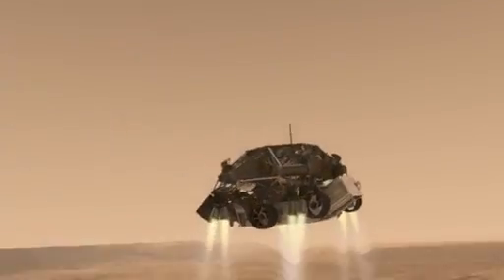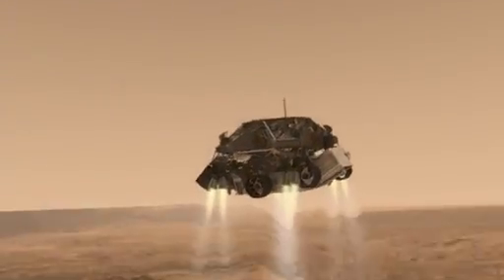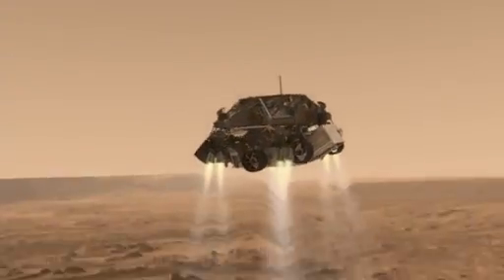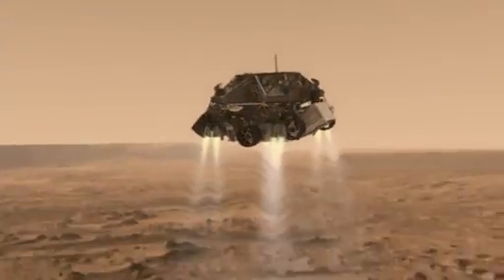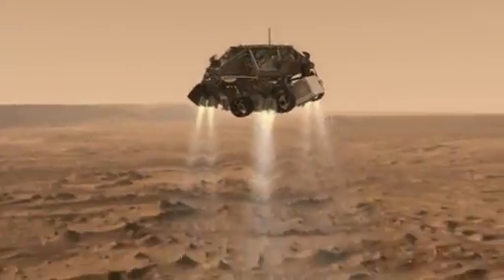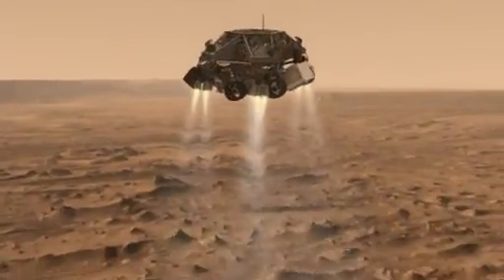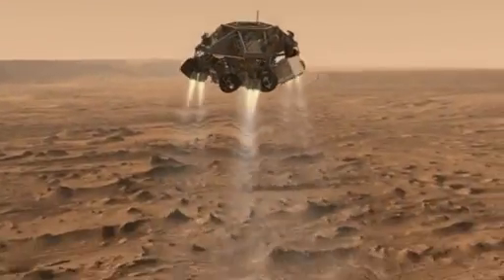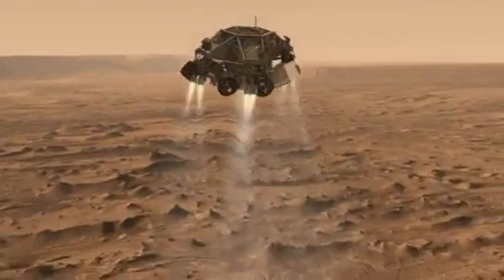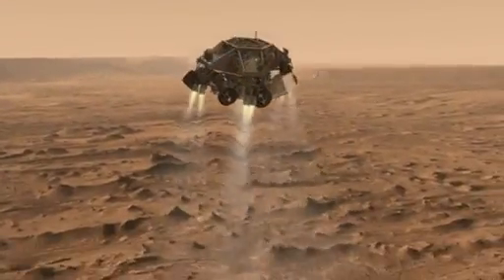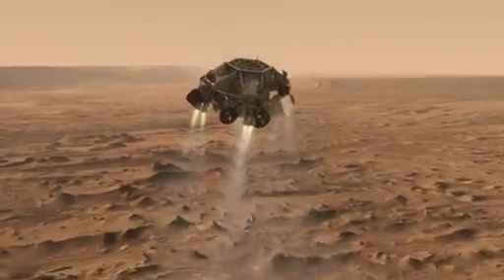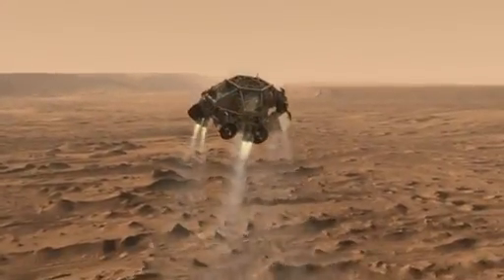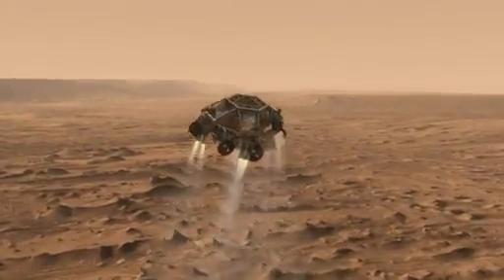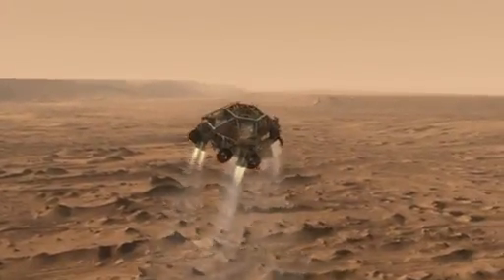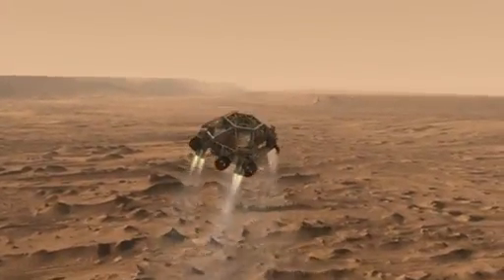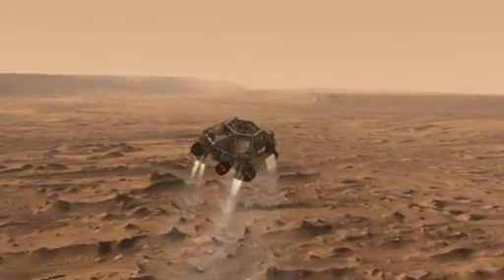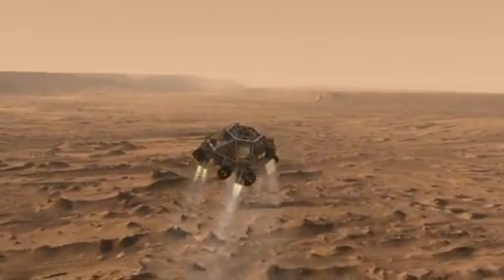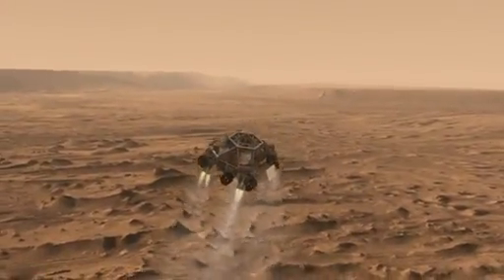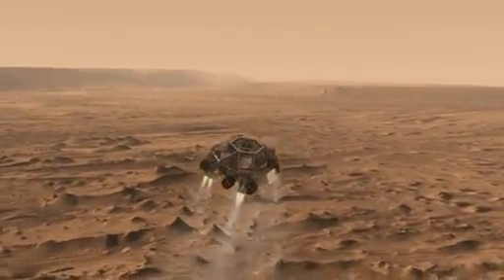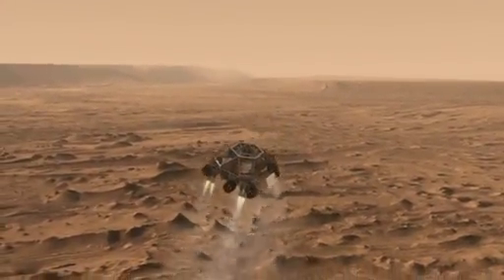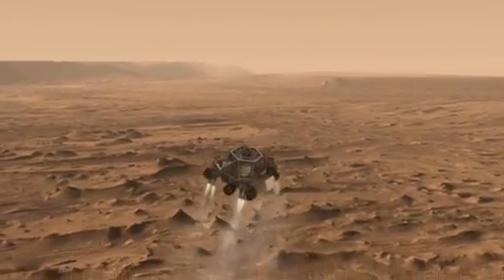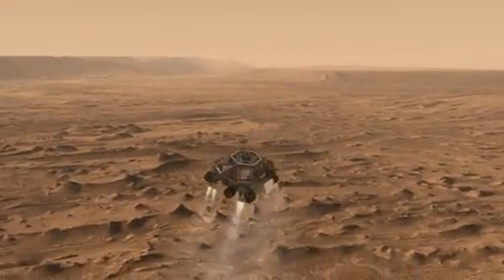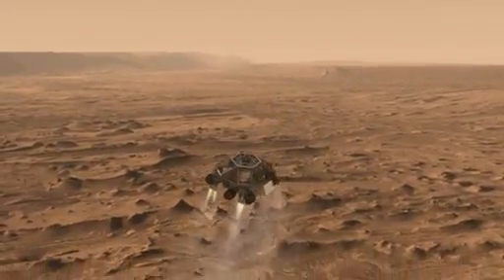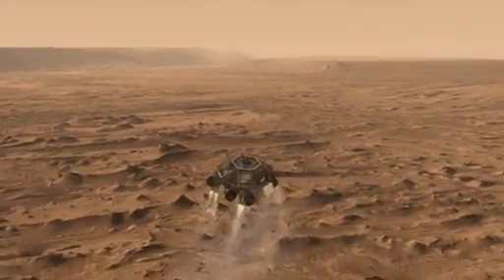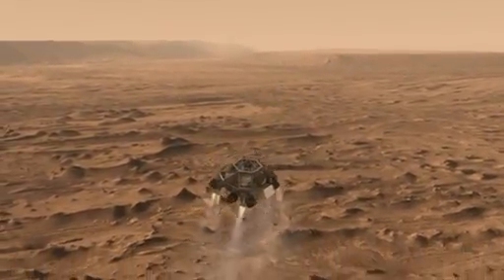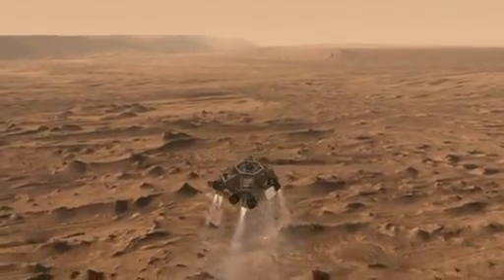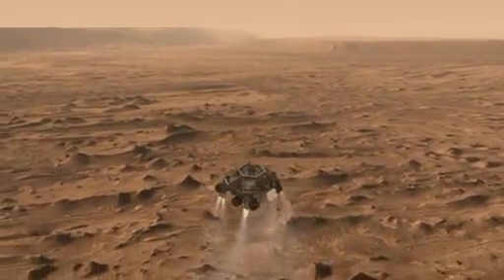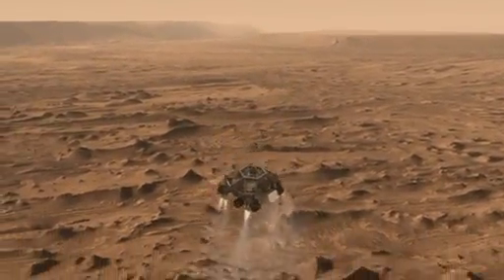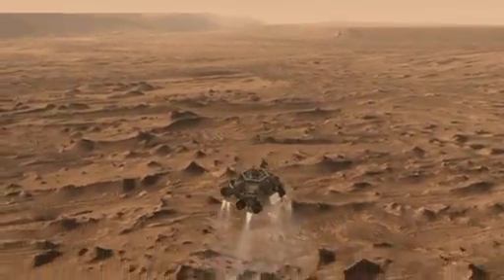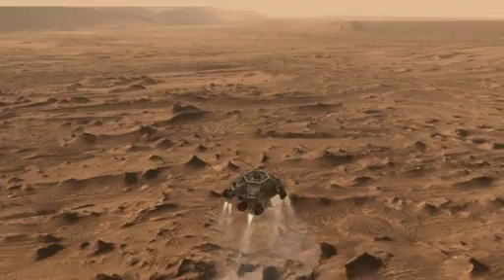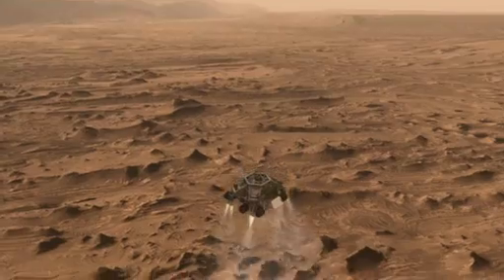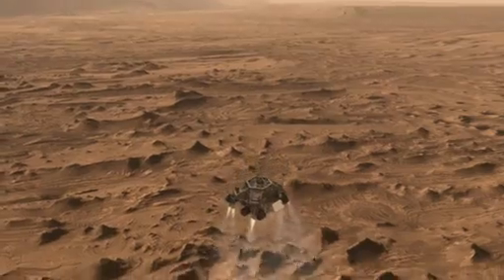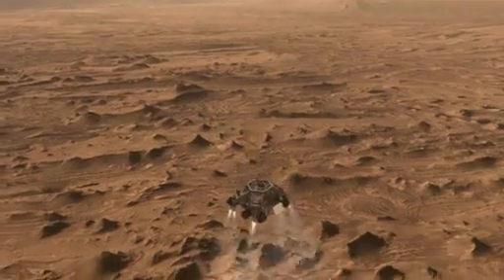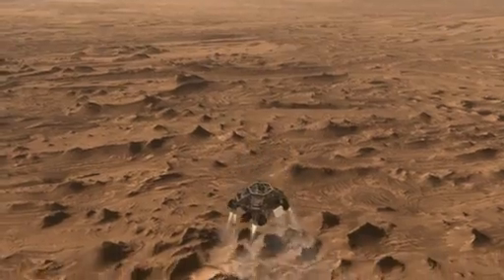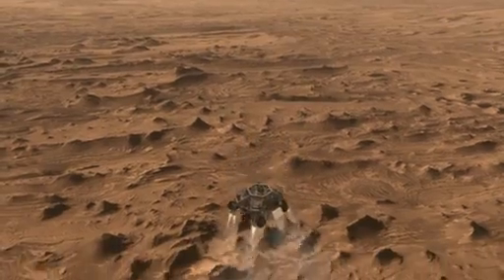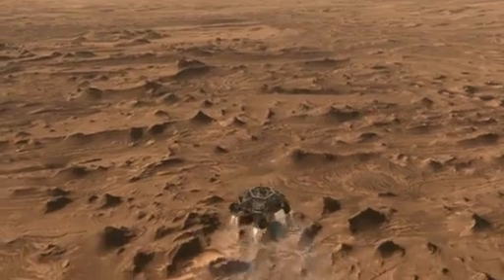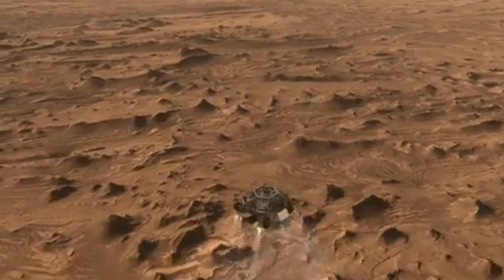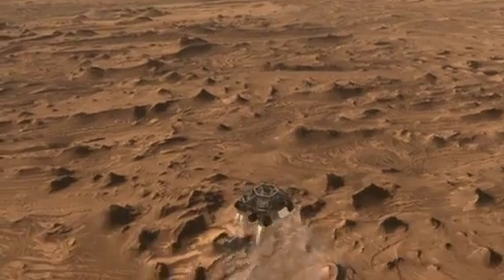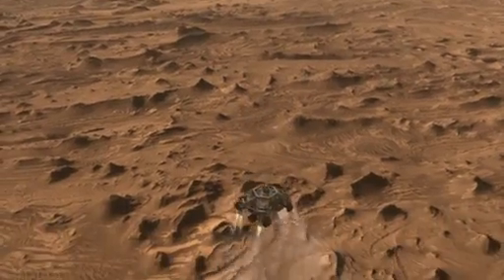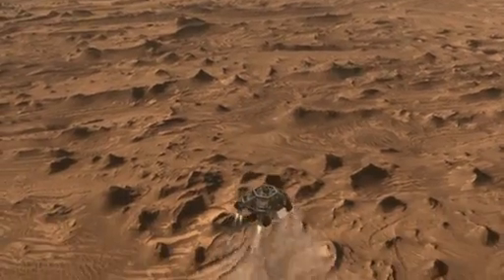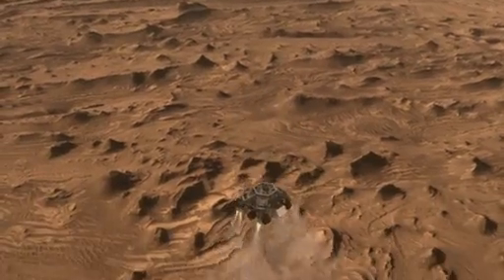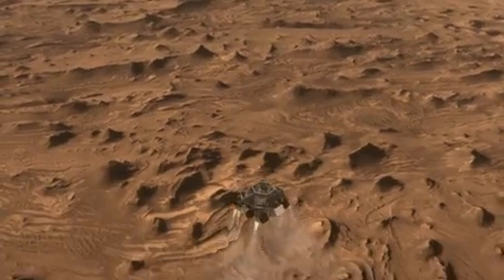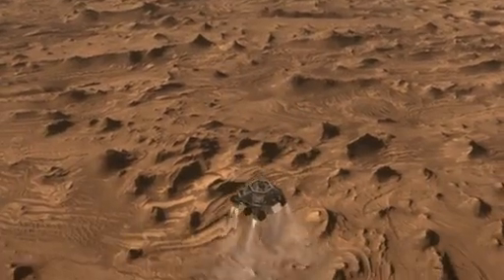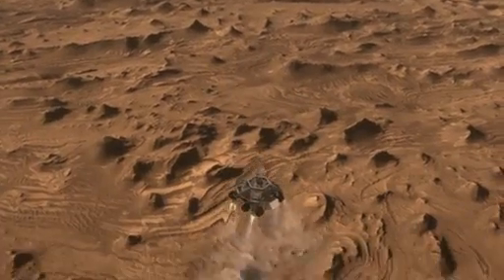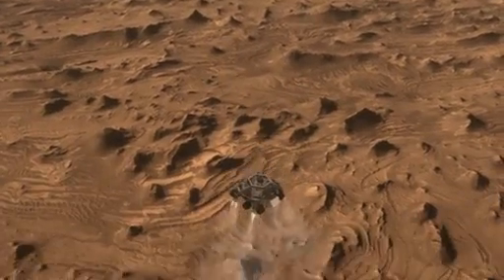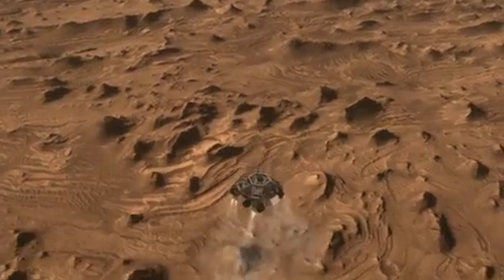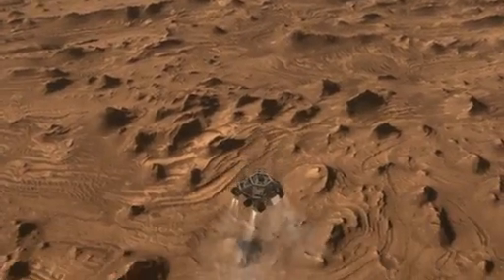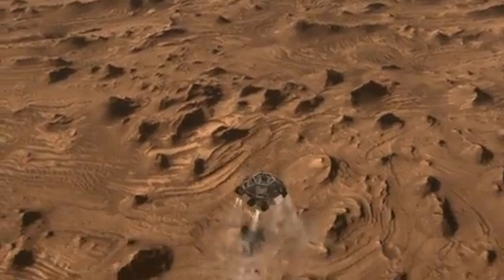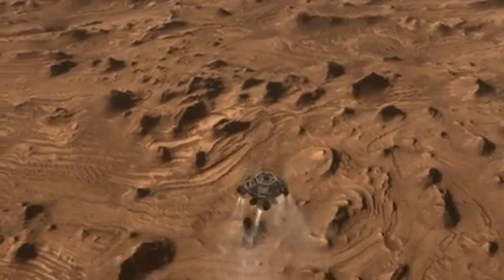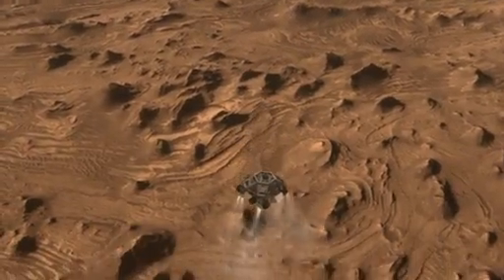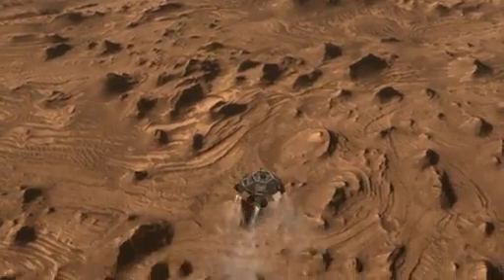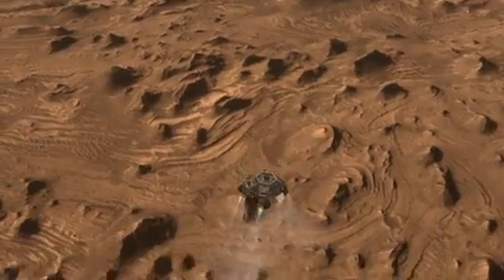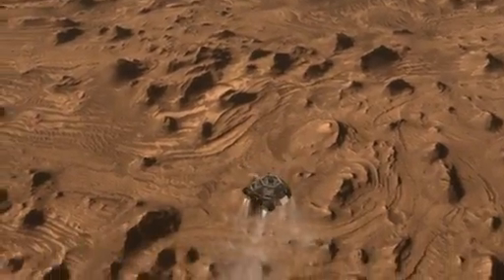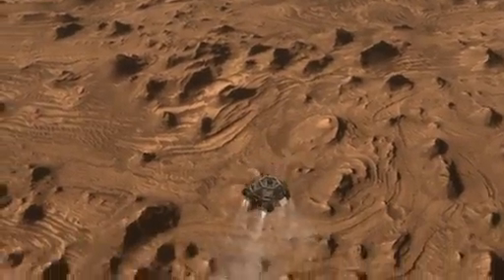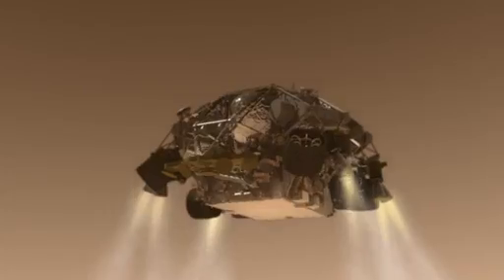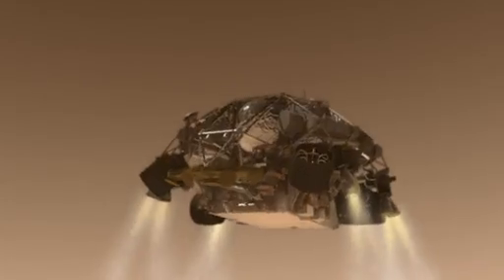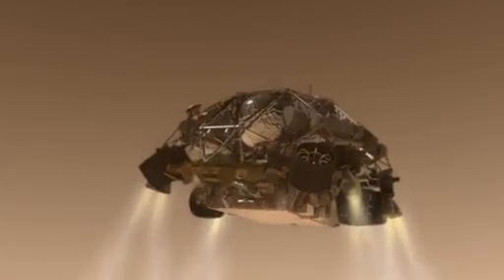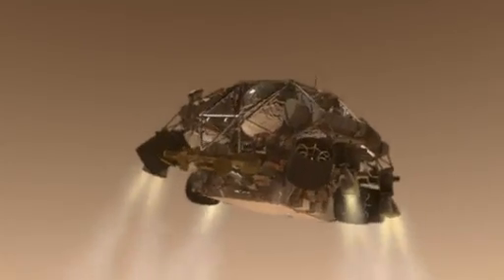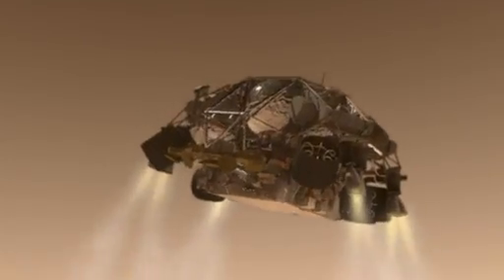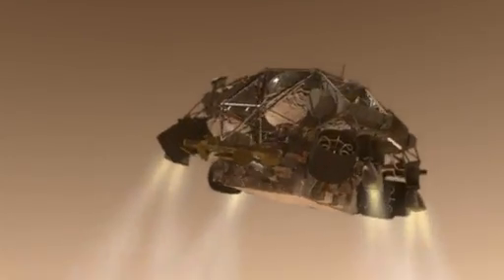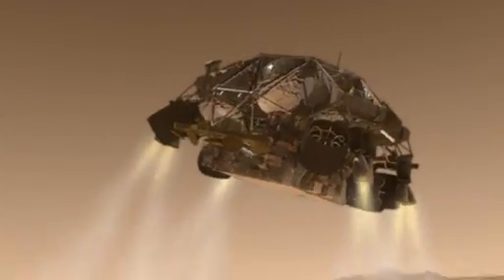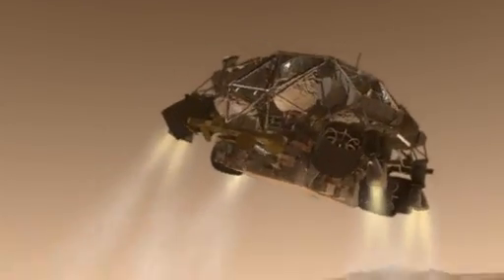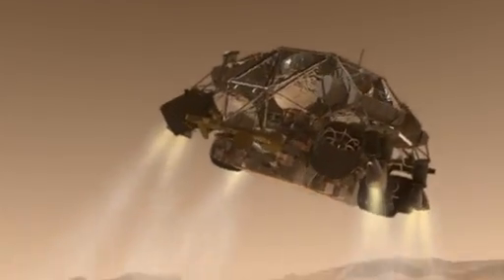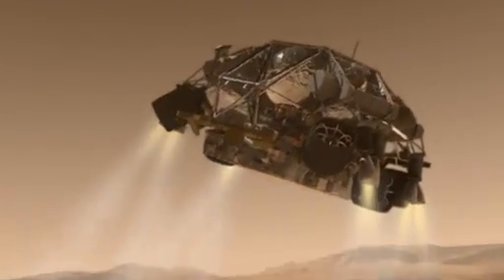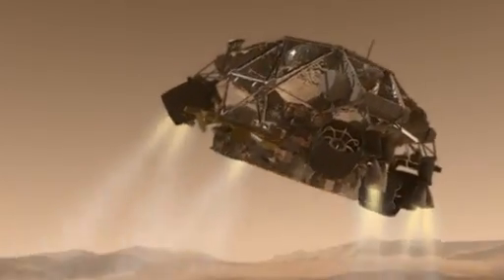Once we've reached an altitude of about 1 mile, the spacecraft drops out of the back shell at about 200 miles an hour. It then fires up the landing engines to slow it down even further.